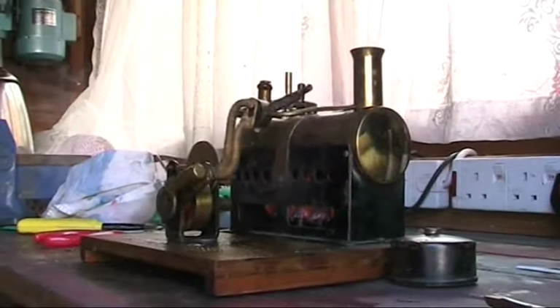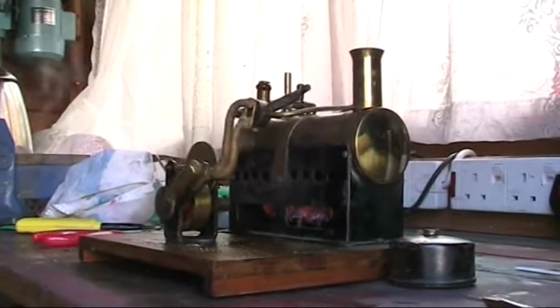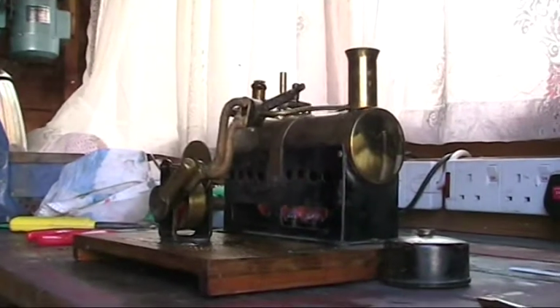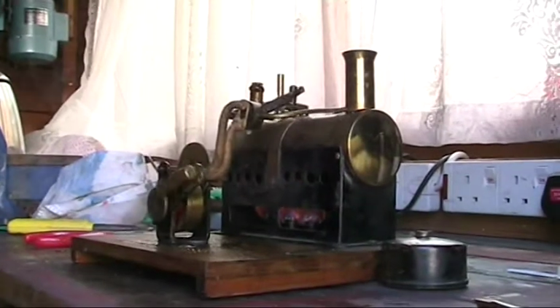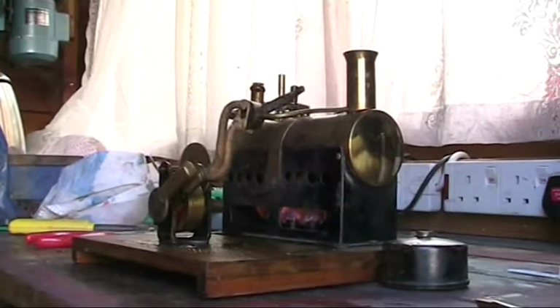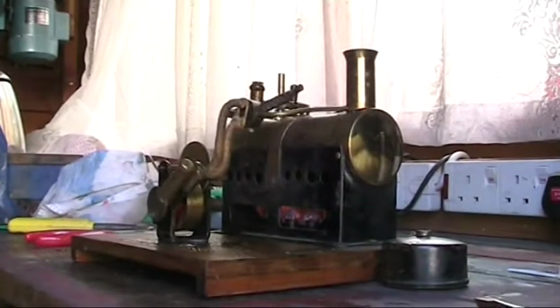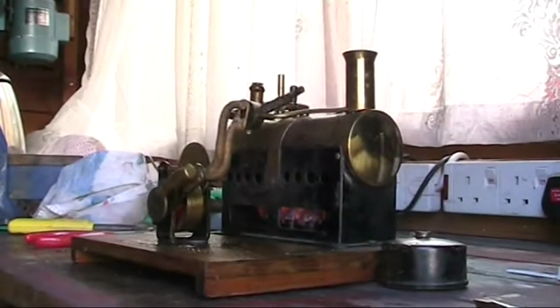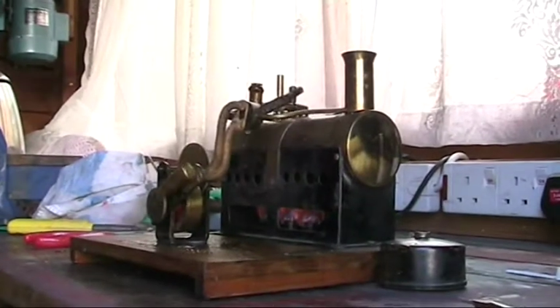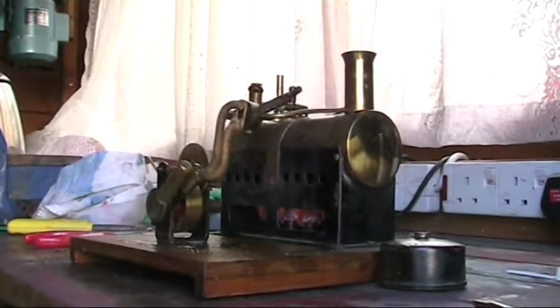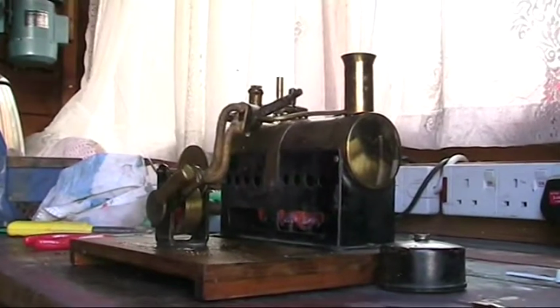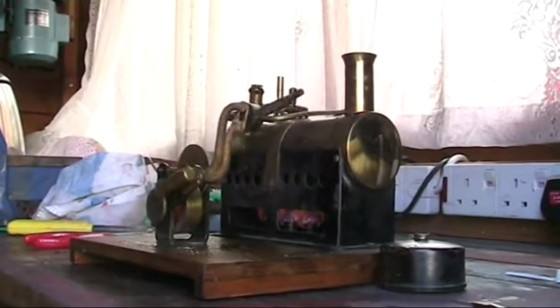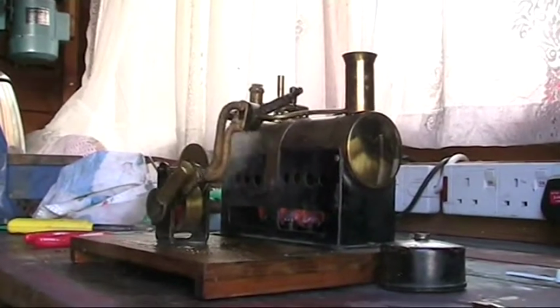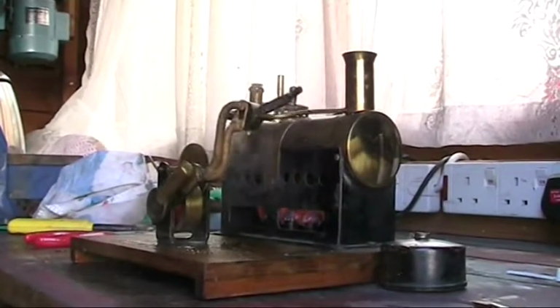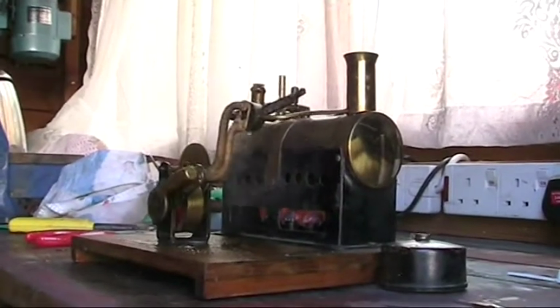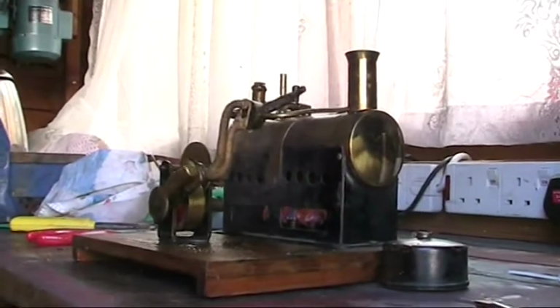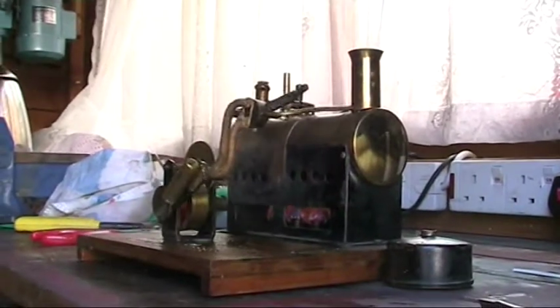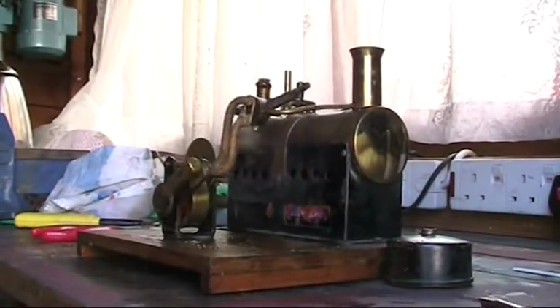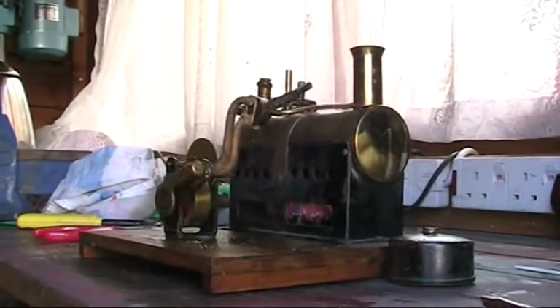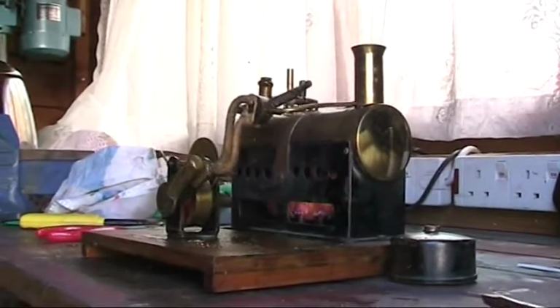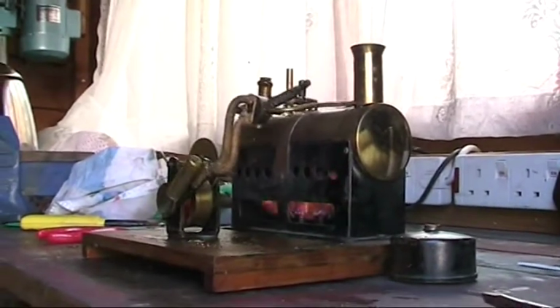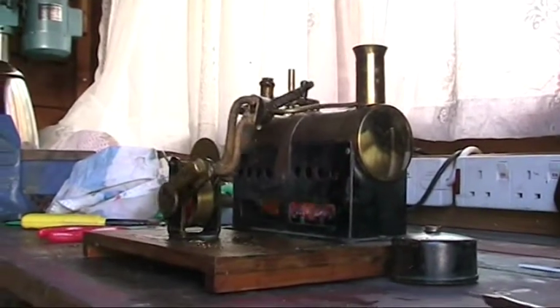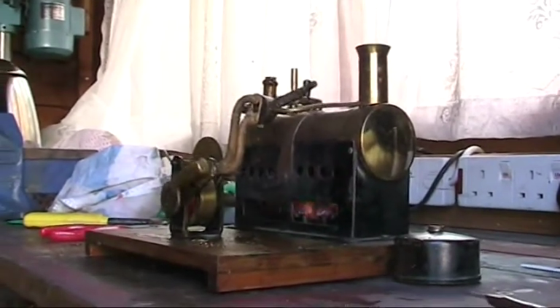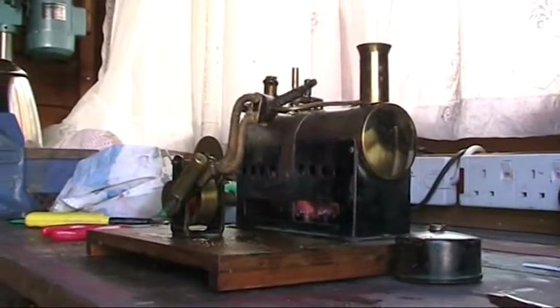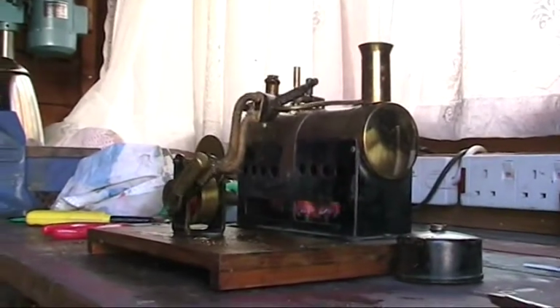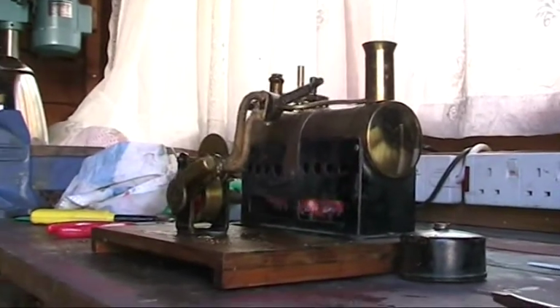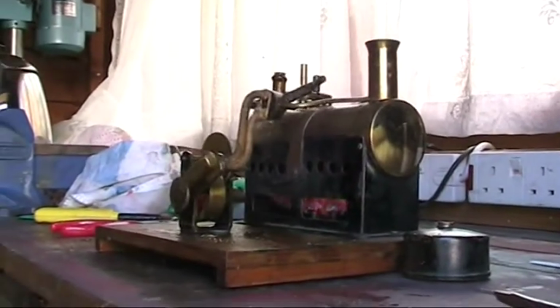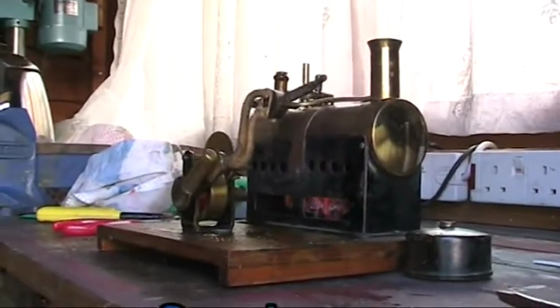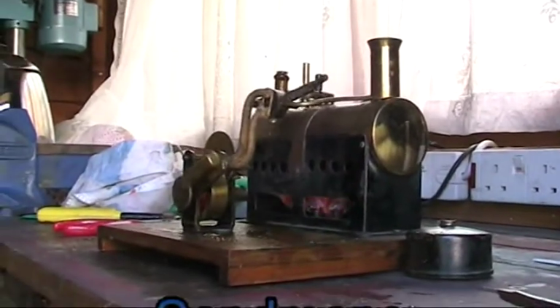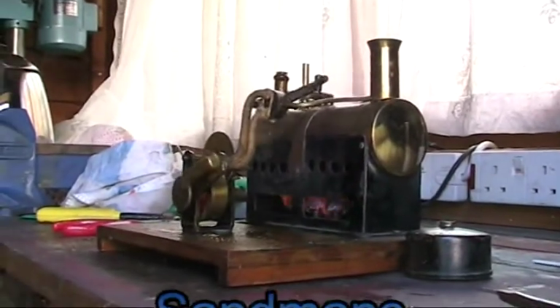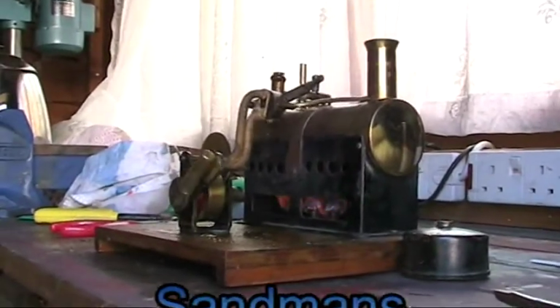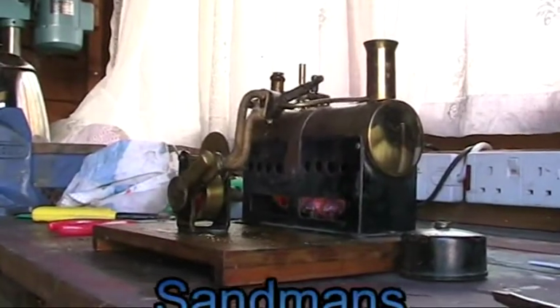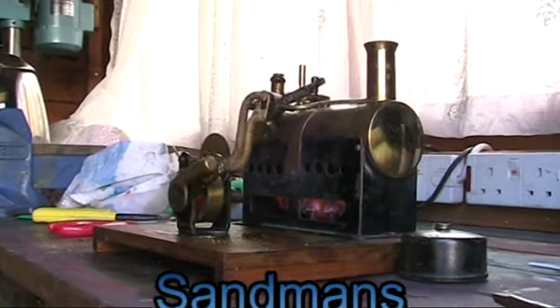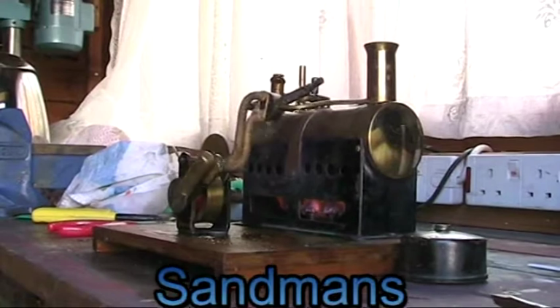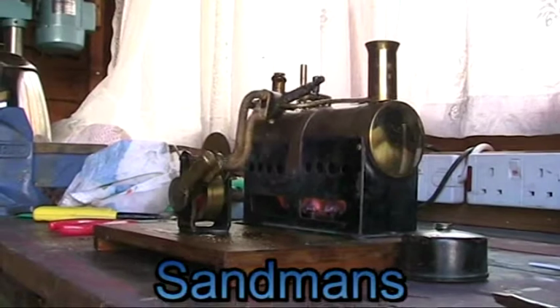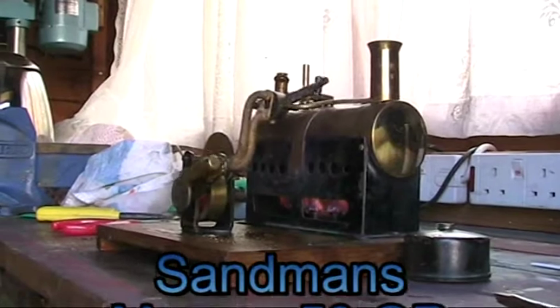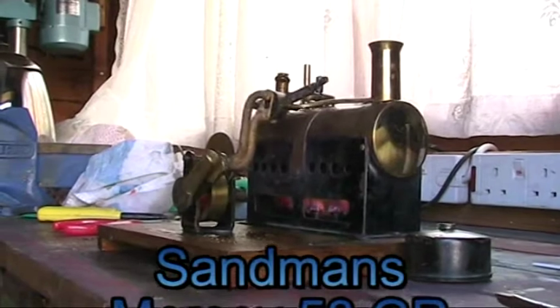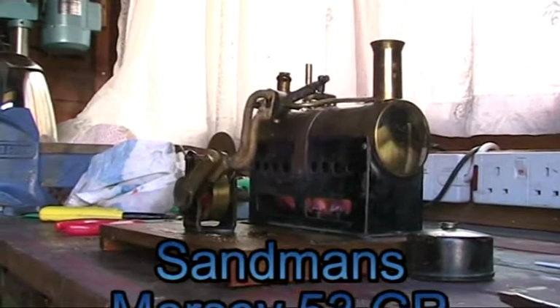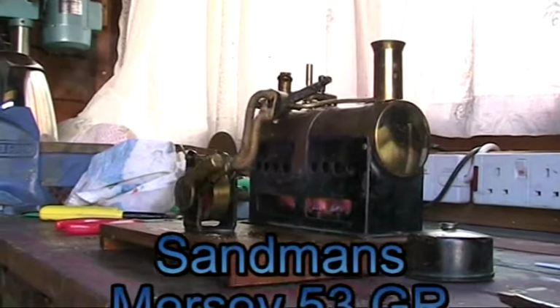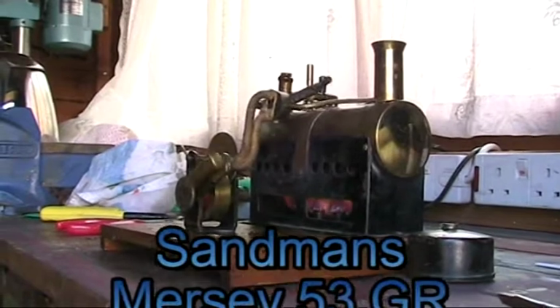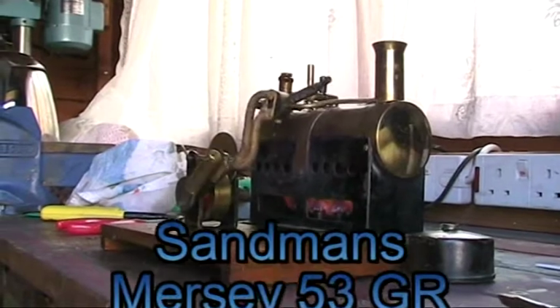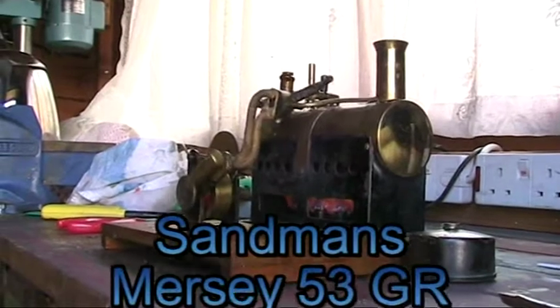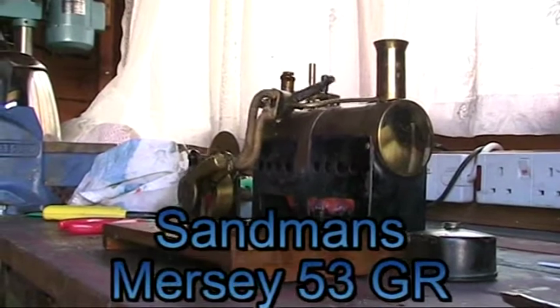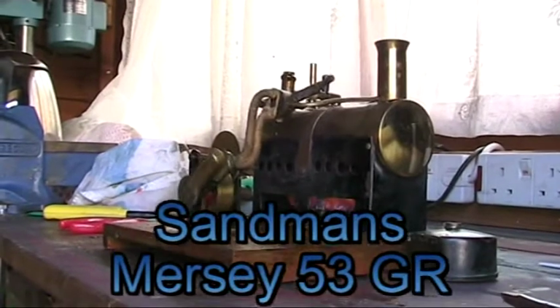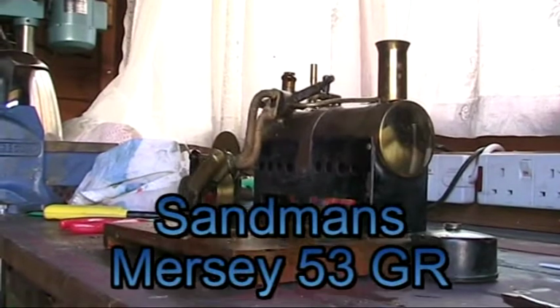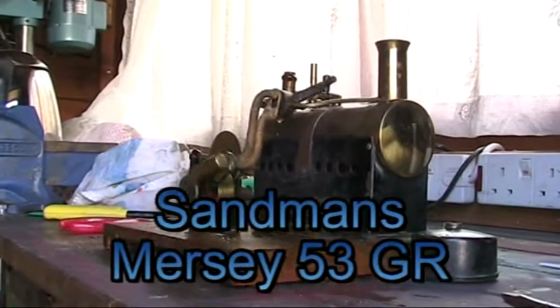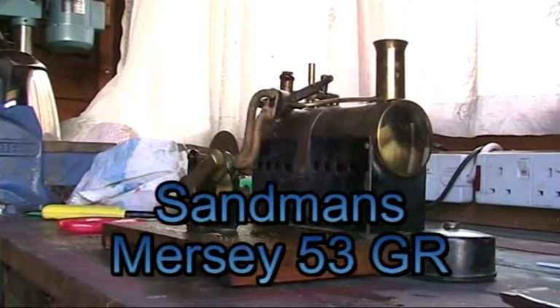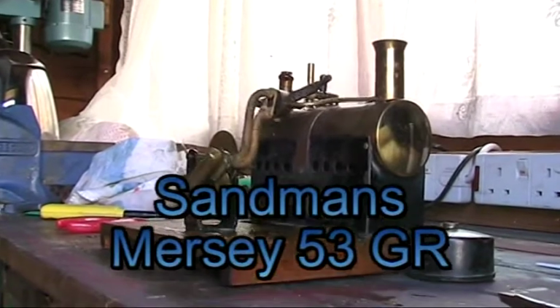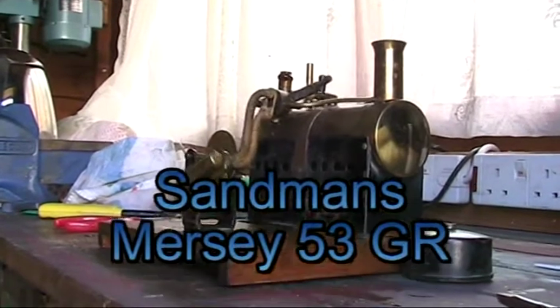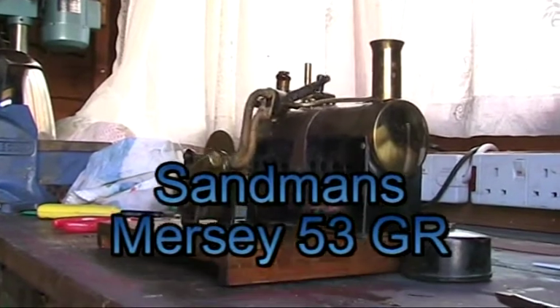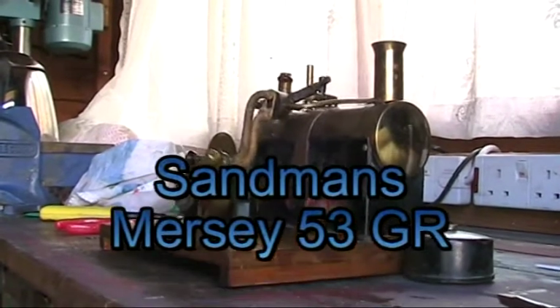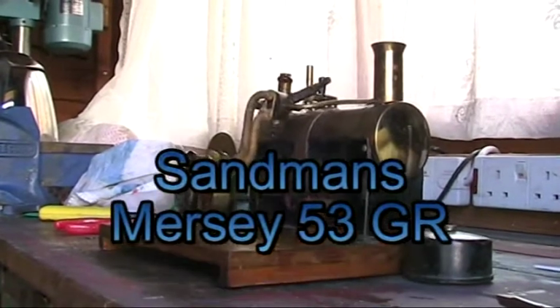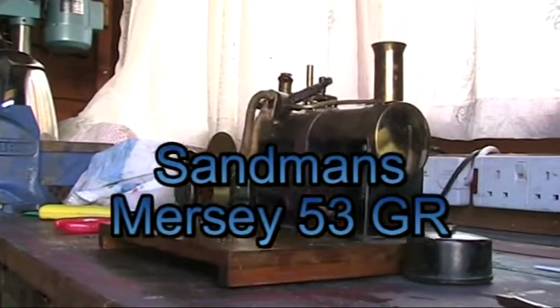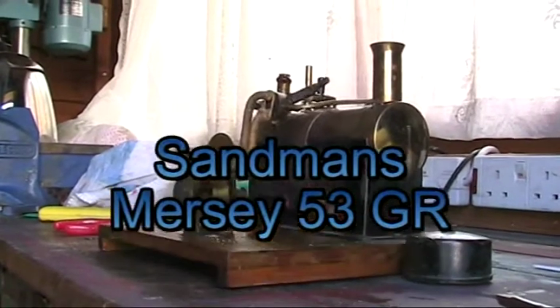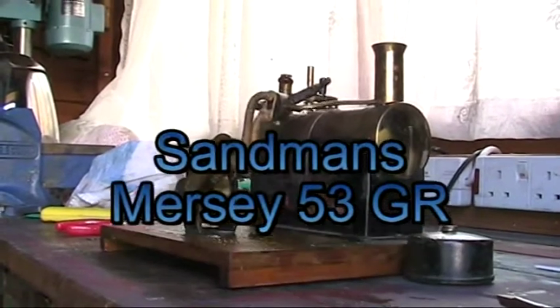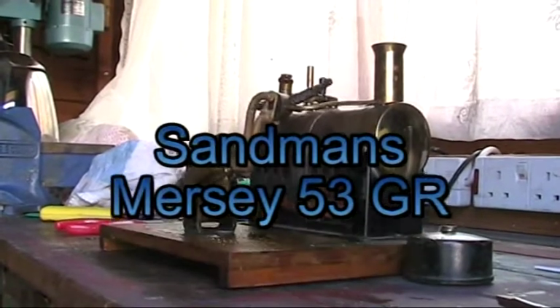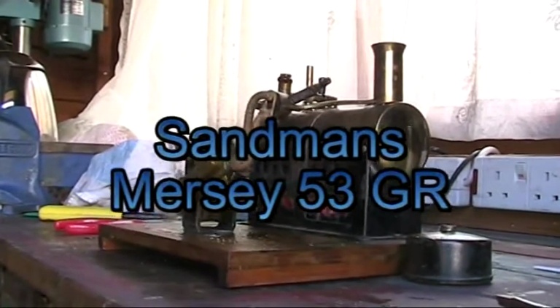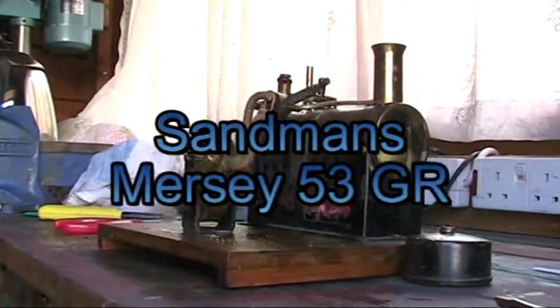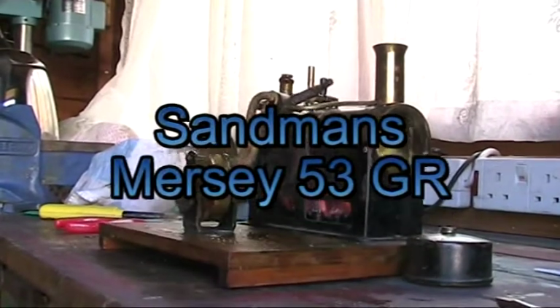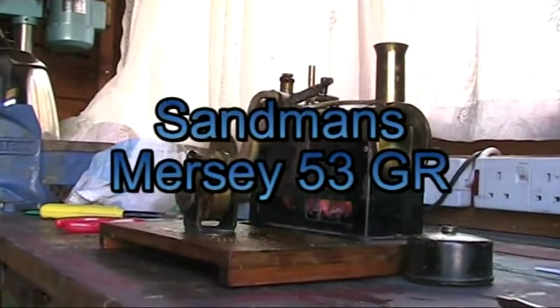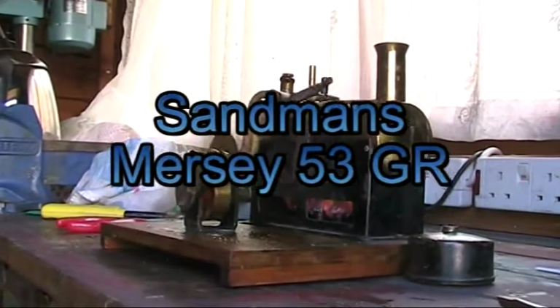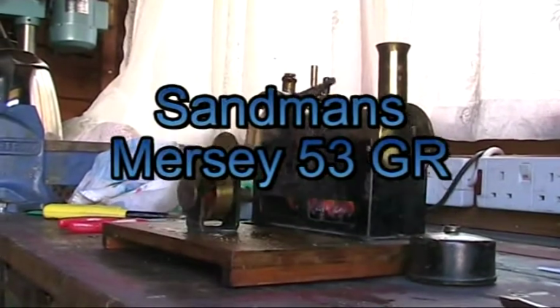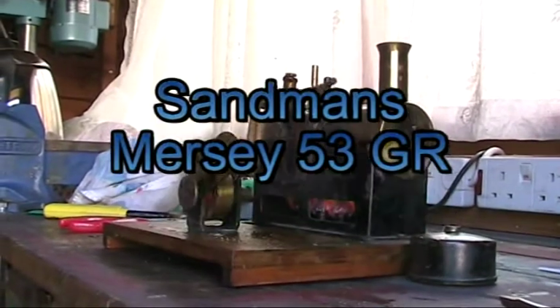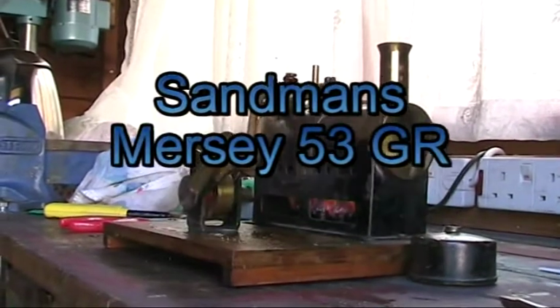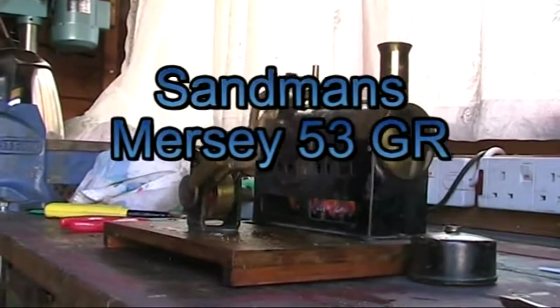Here's my Mersey that I'm just trying out. Guys, this is the first time I've tried it and it's running beautifully, forward and reverse.